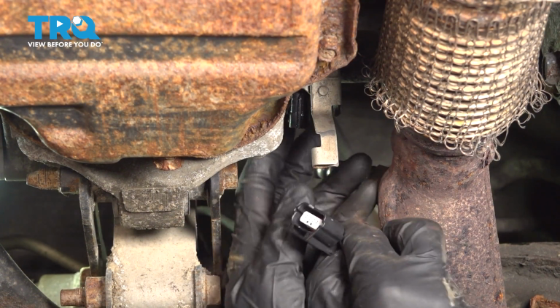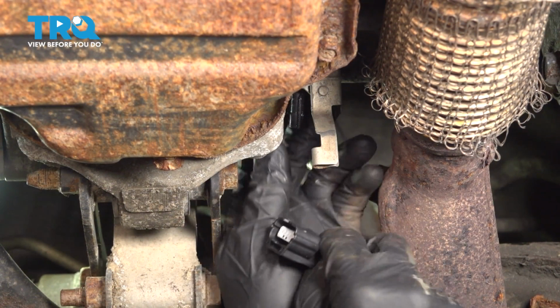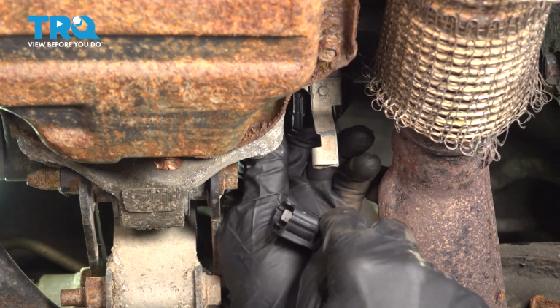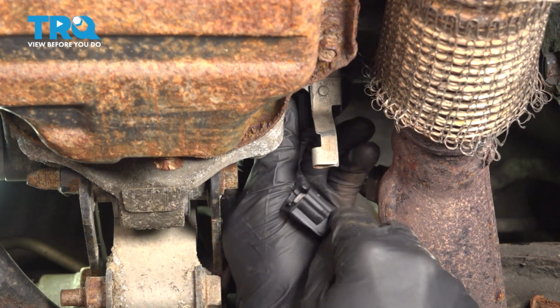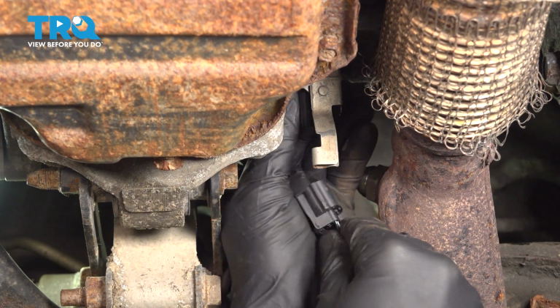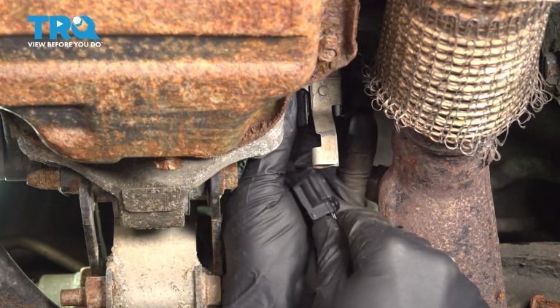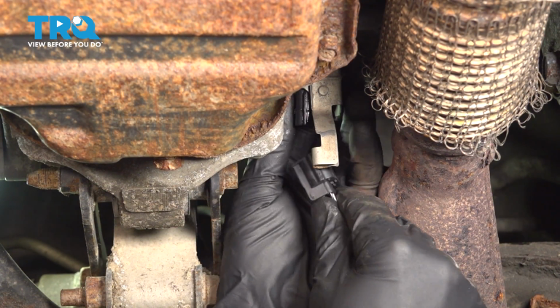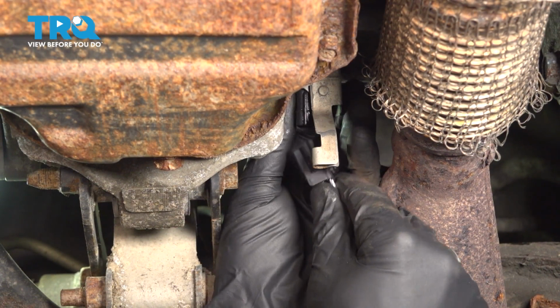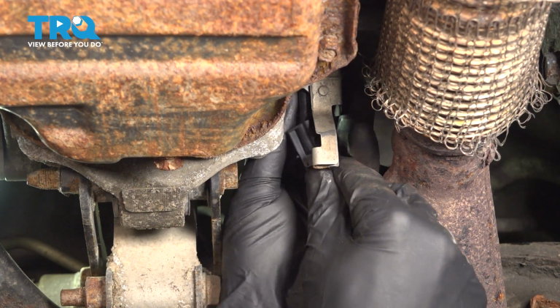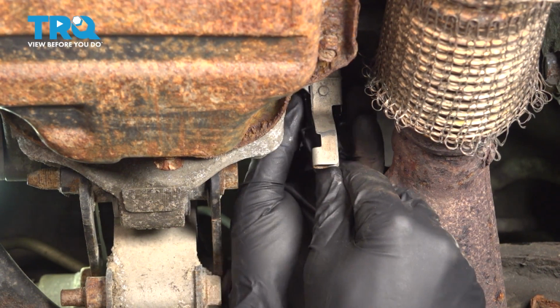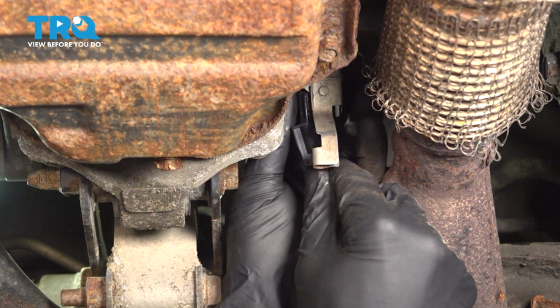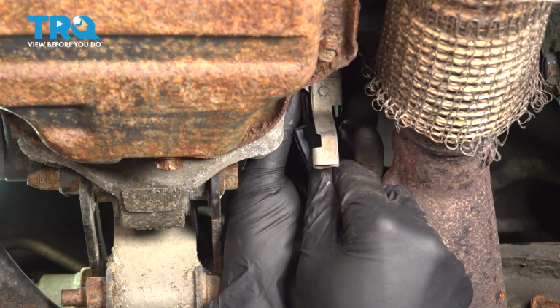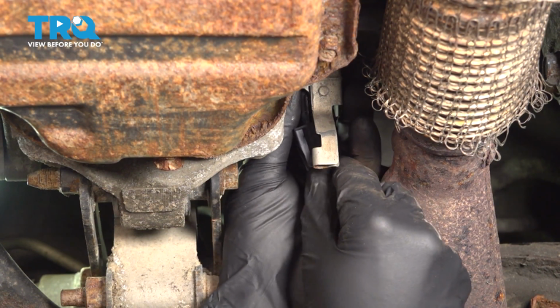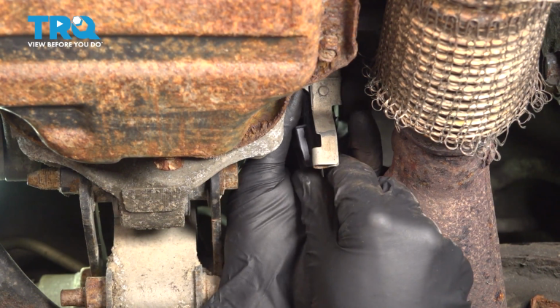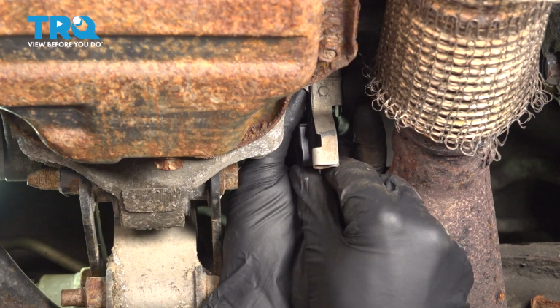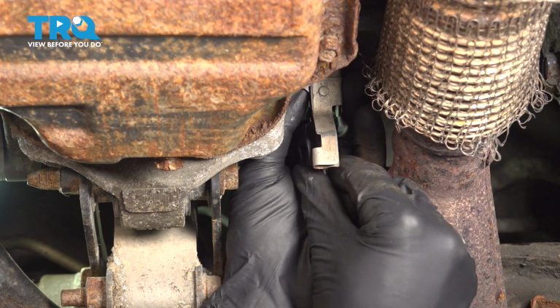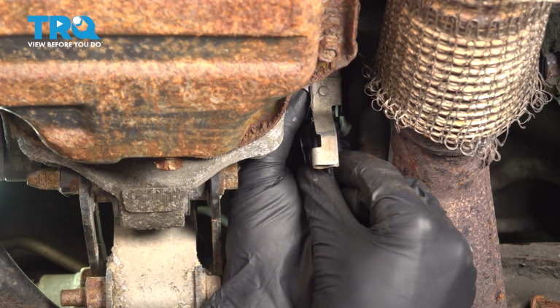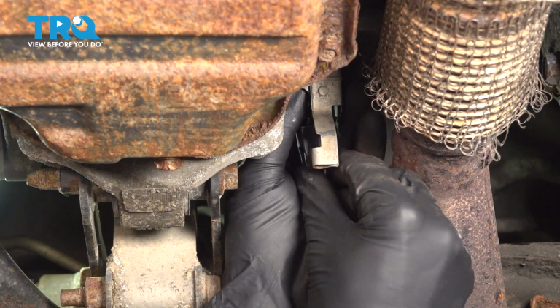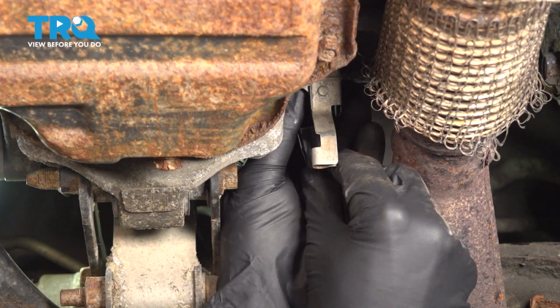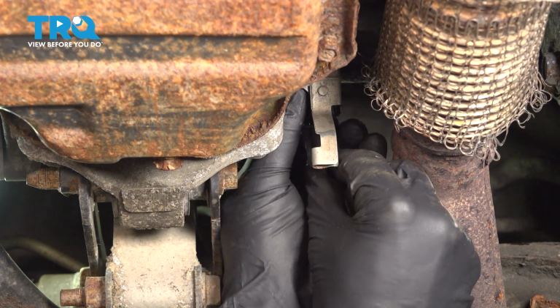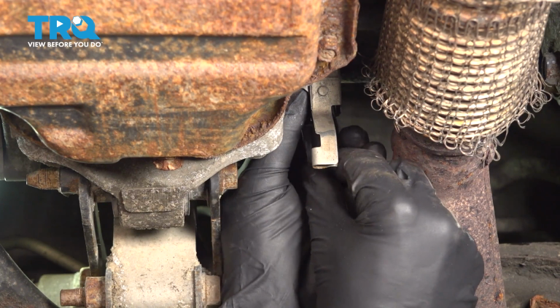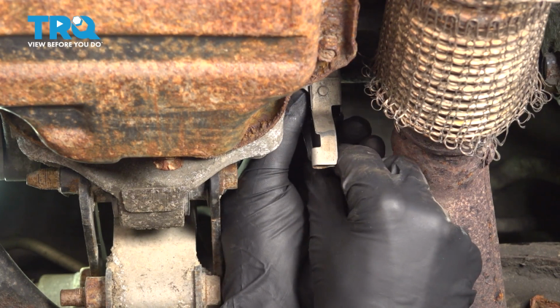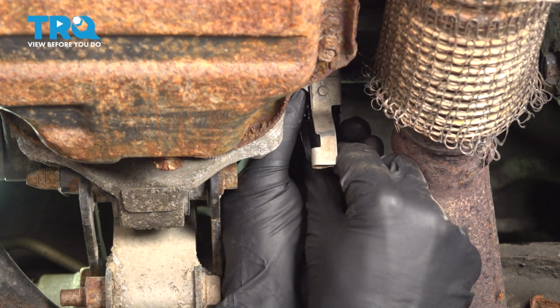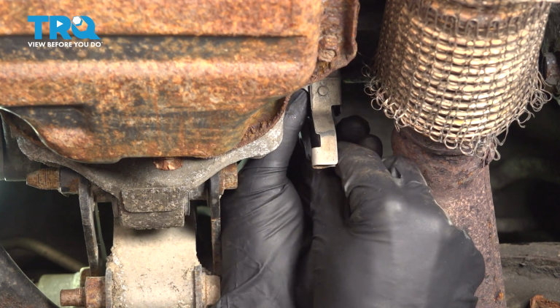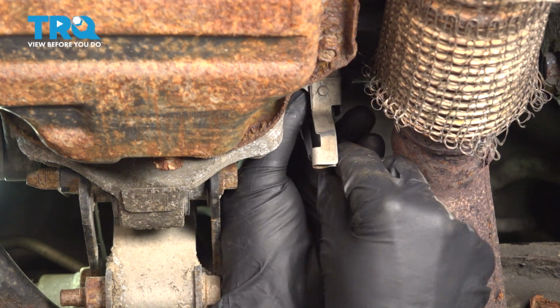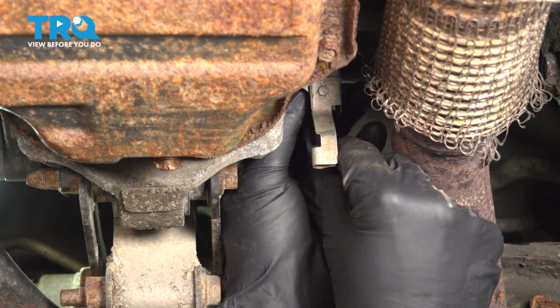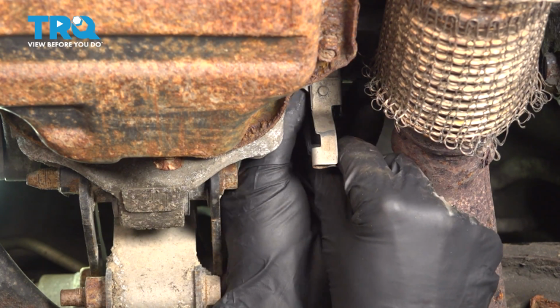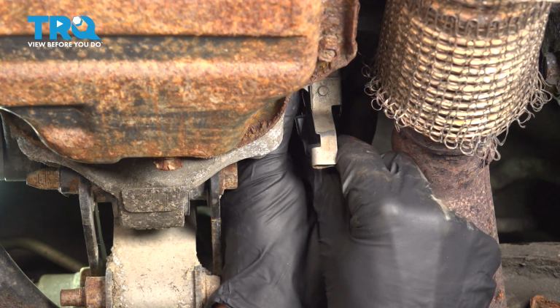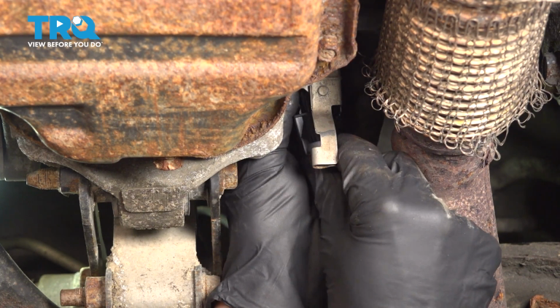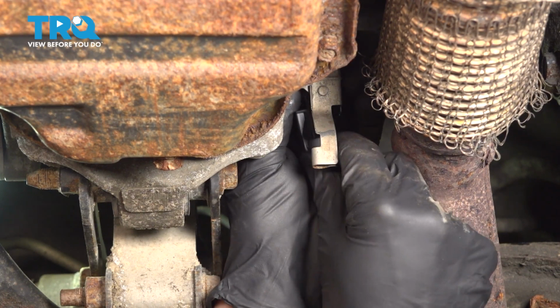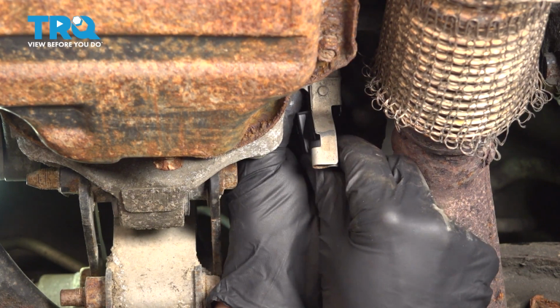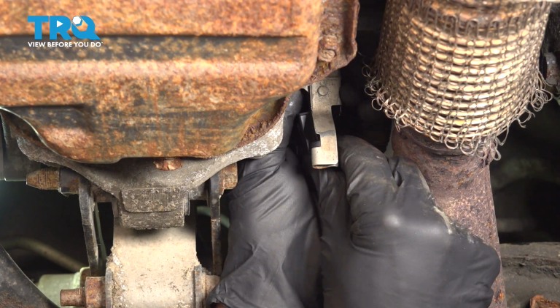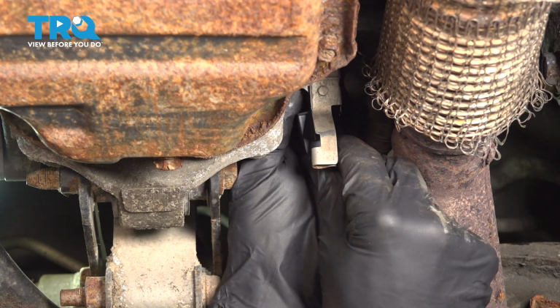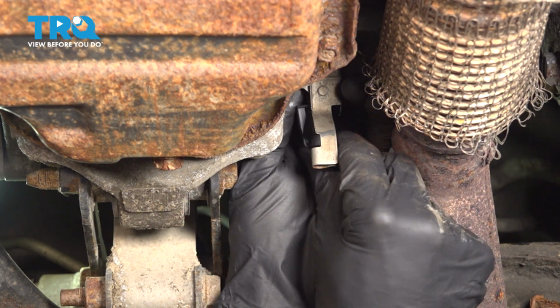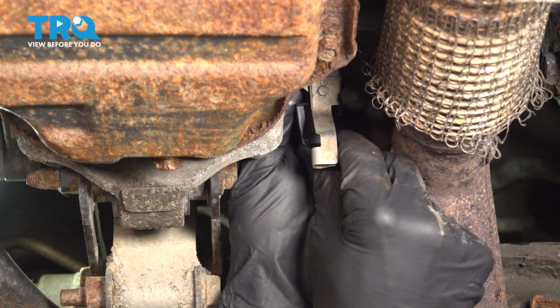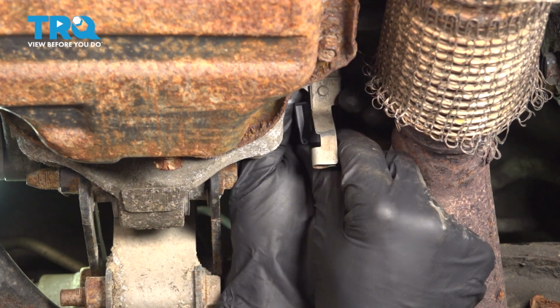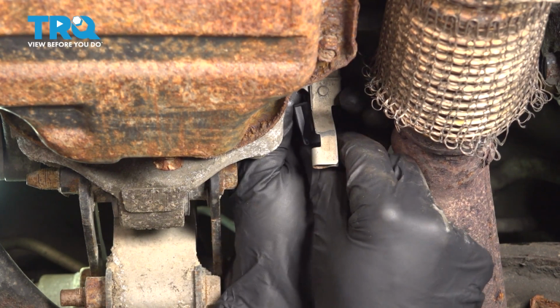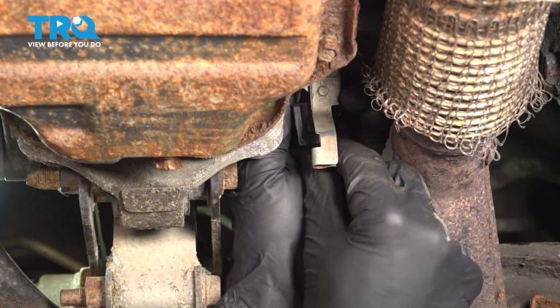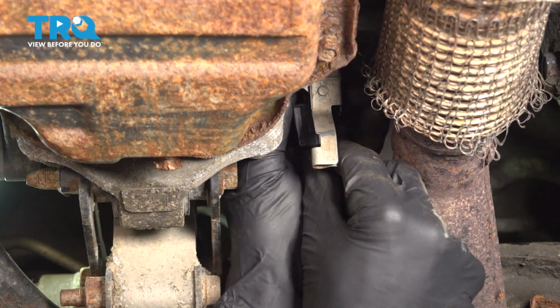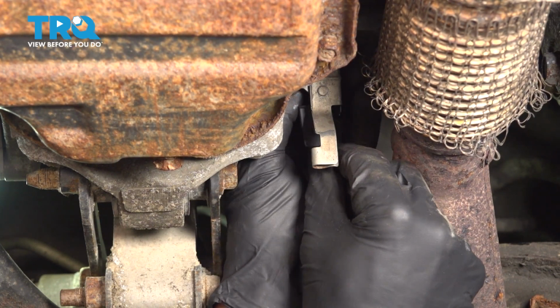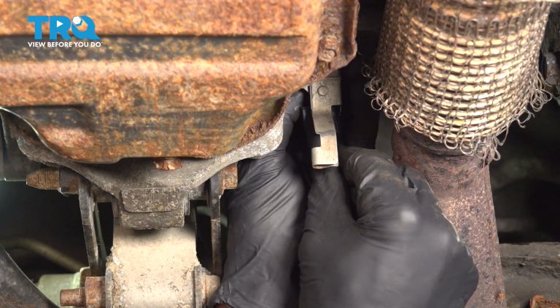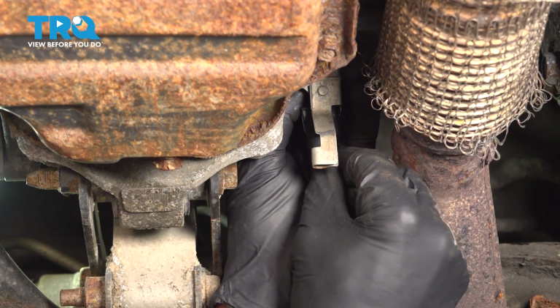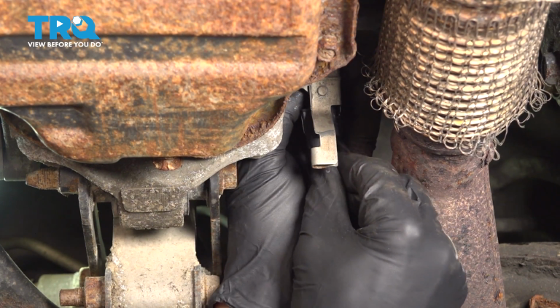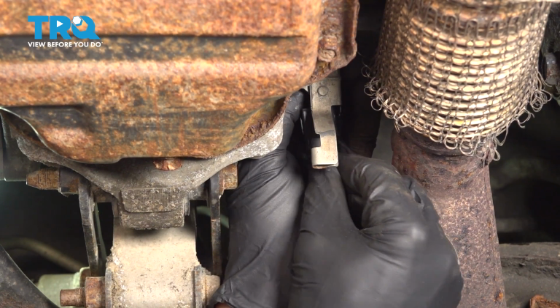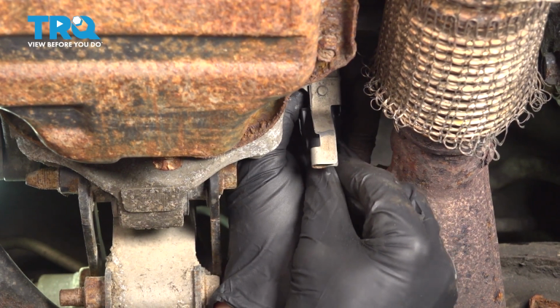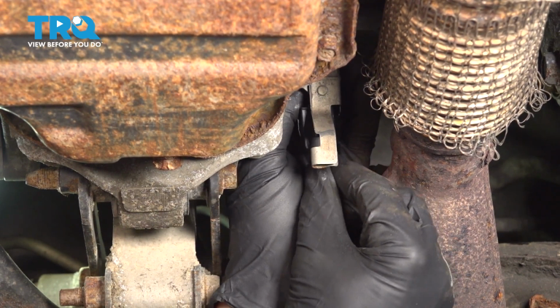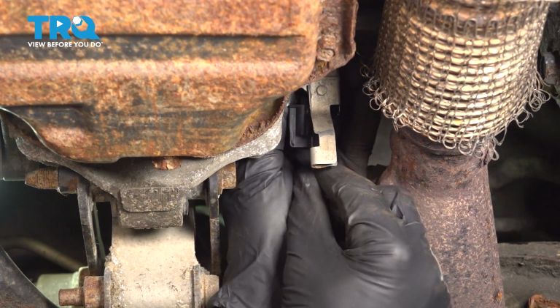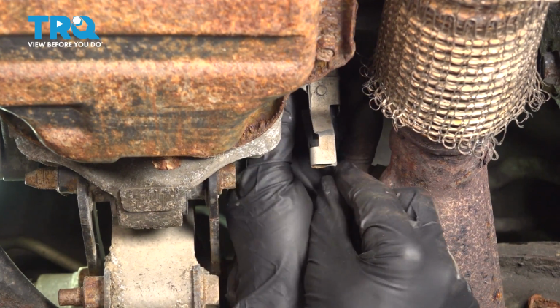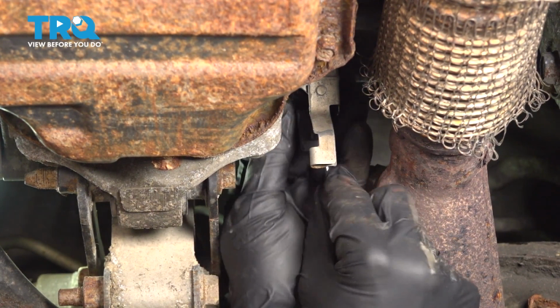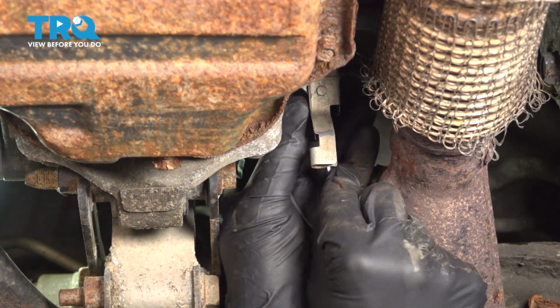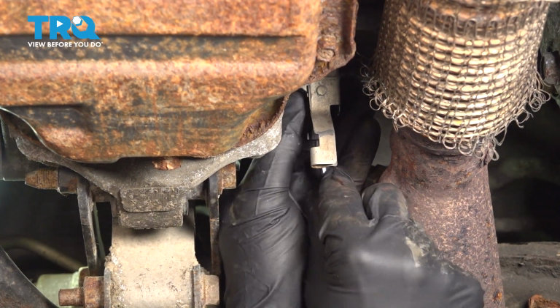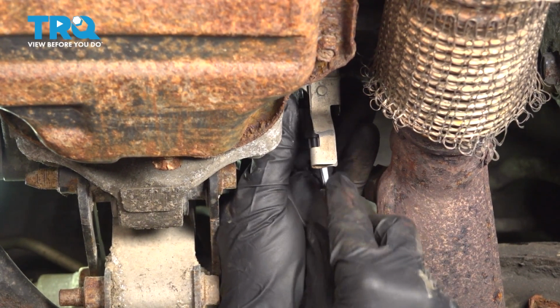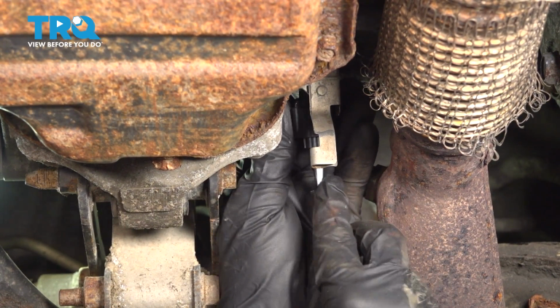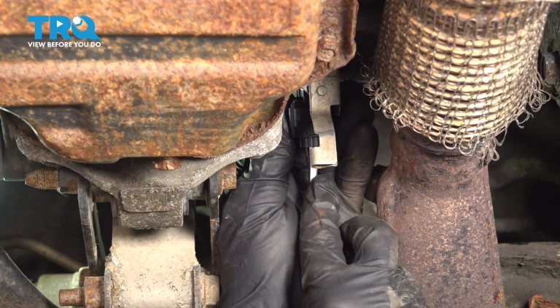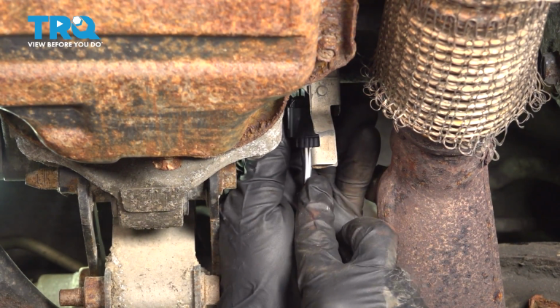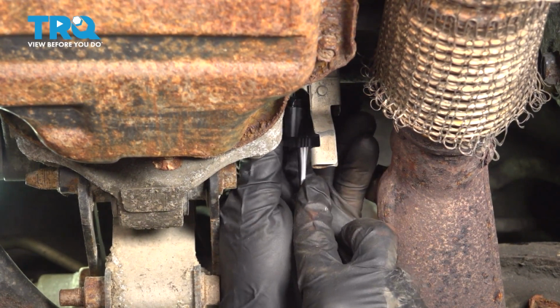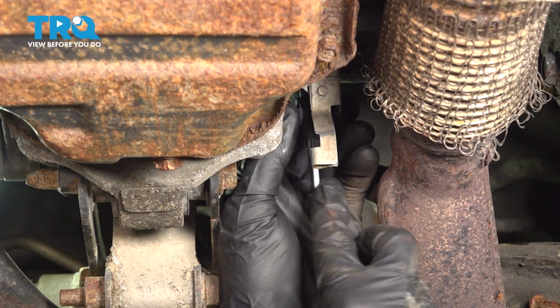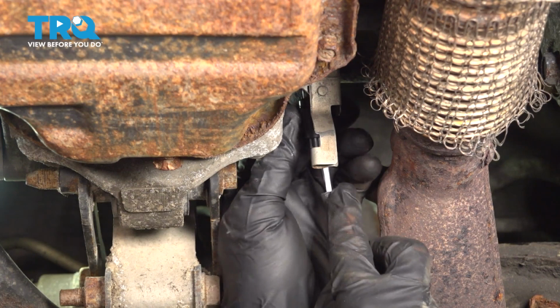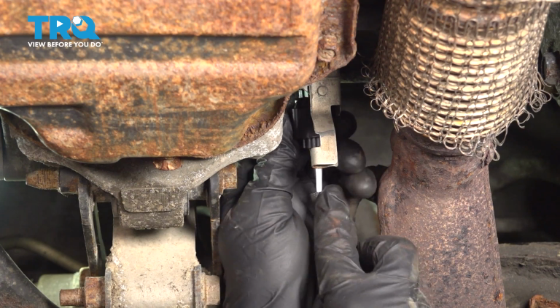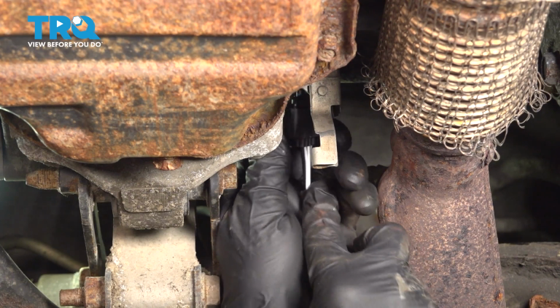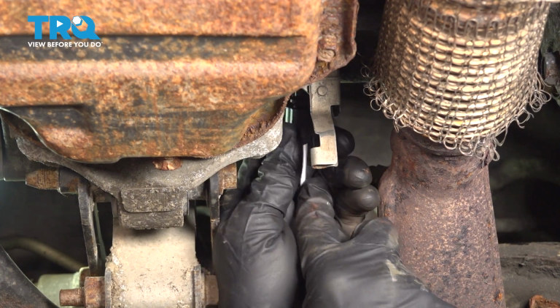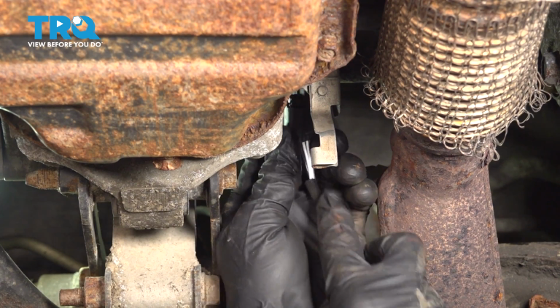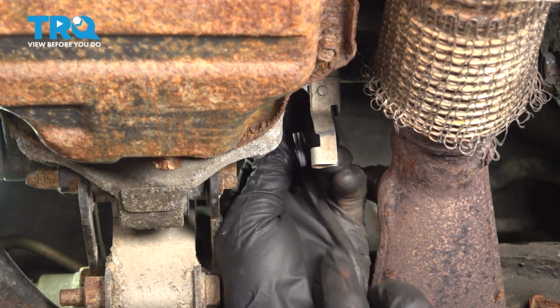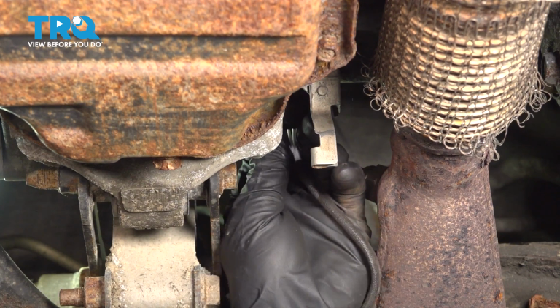Let's connect in our electrical connector here. Line it up and press it in — listen for a click. We'll give it a light tug to make sure it is secured.